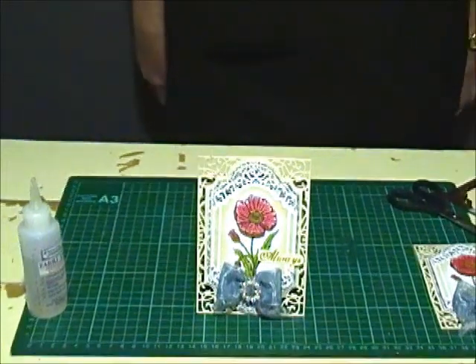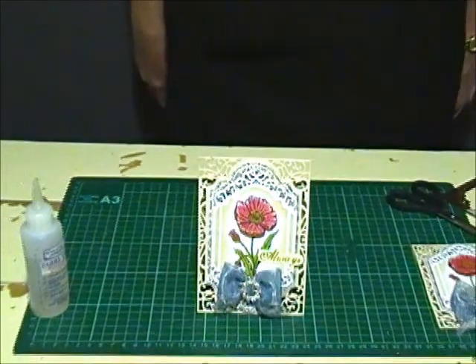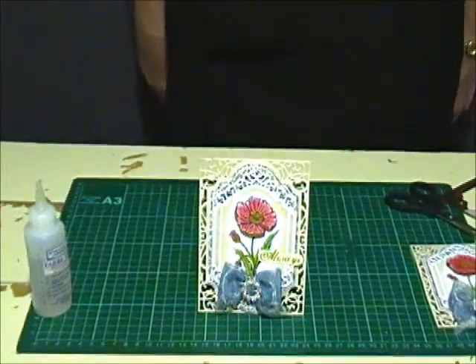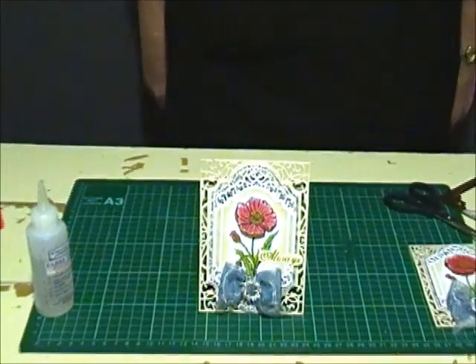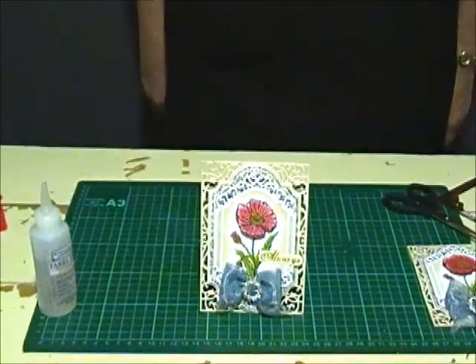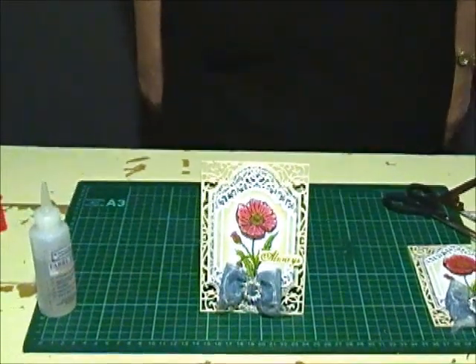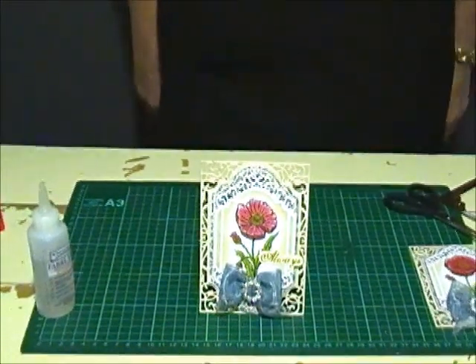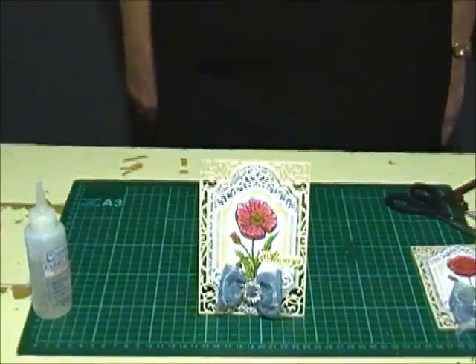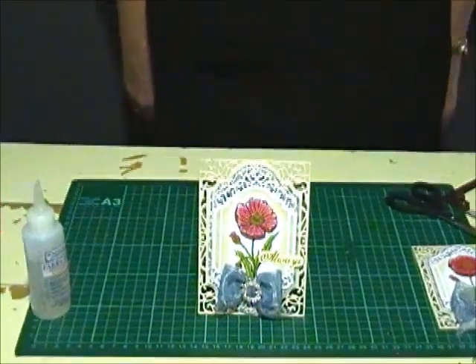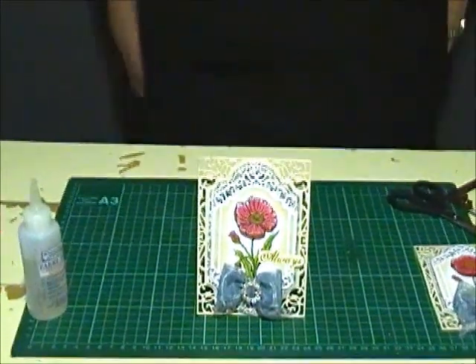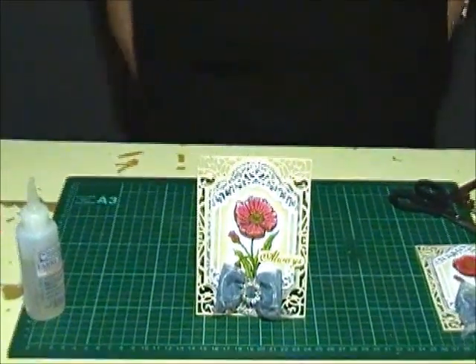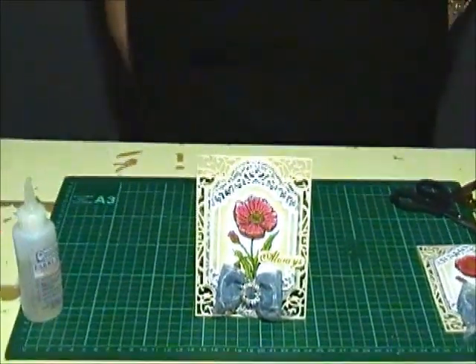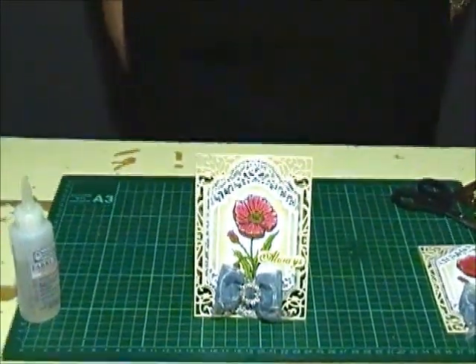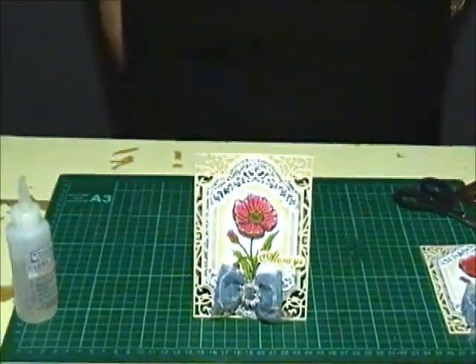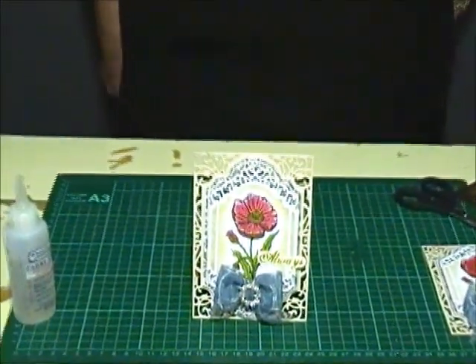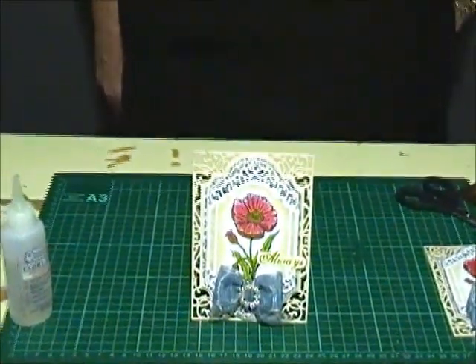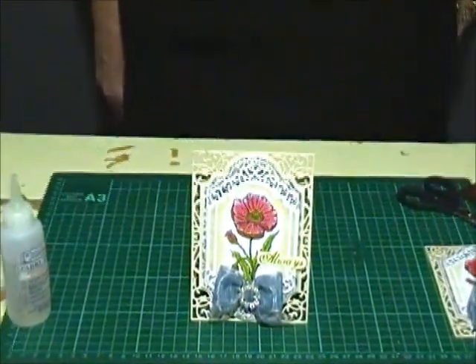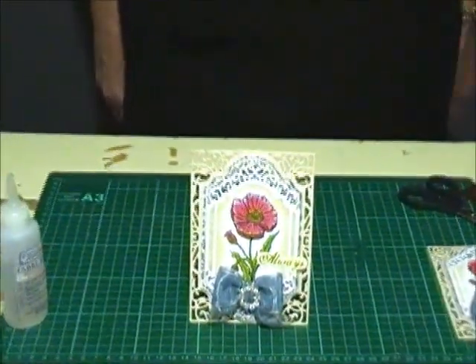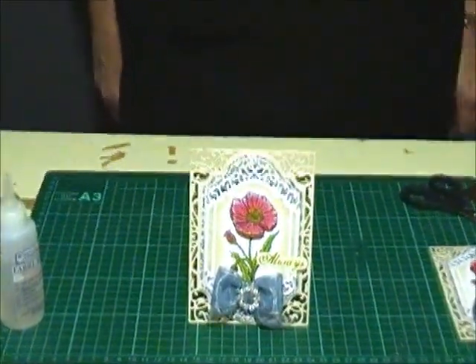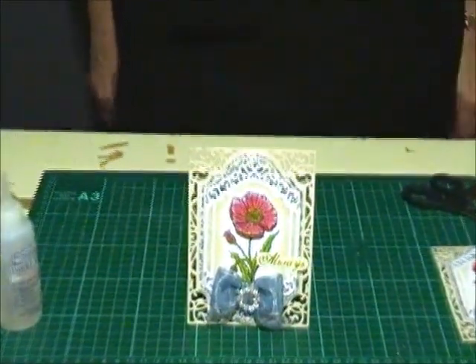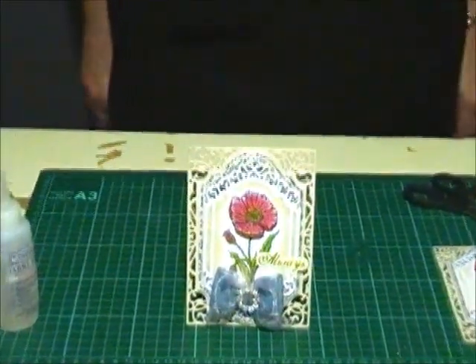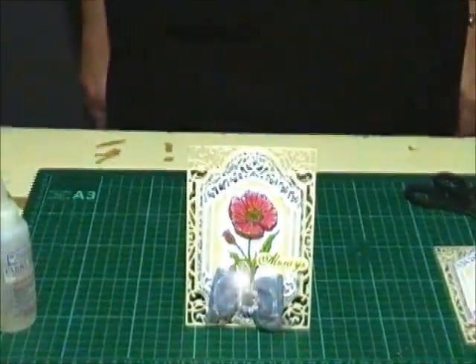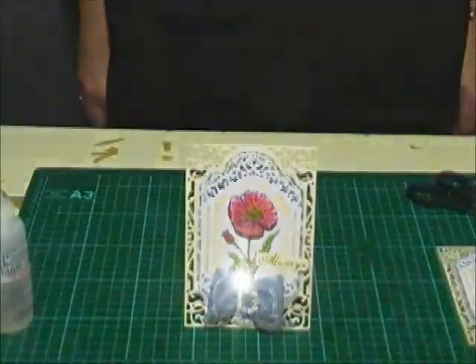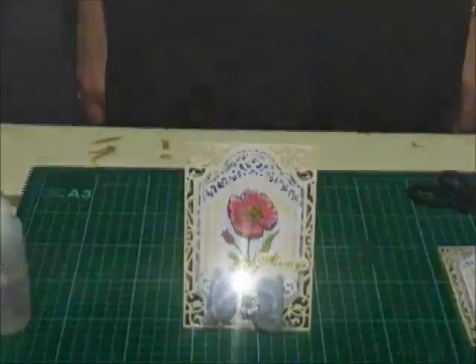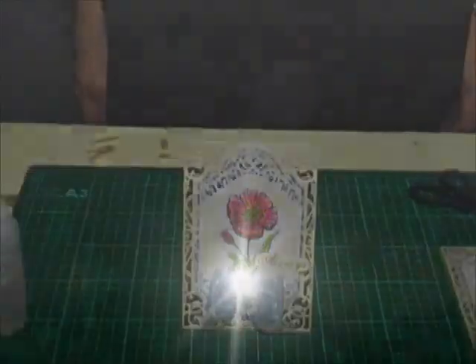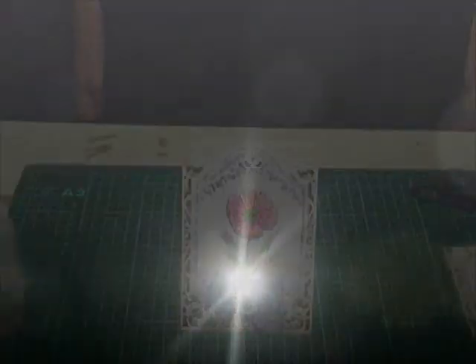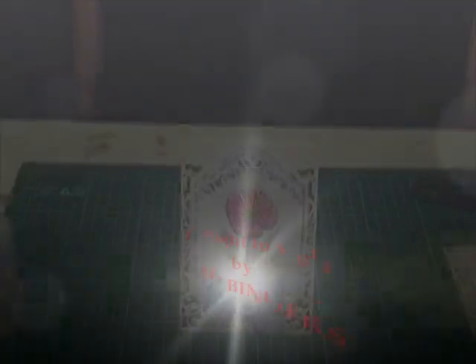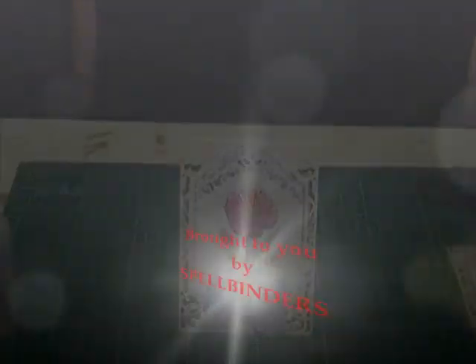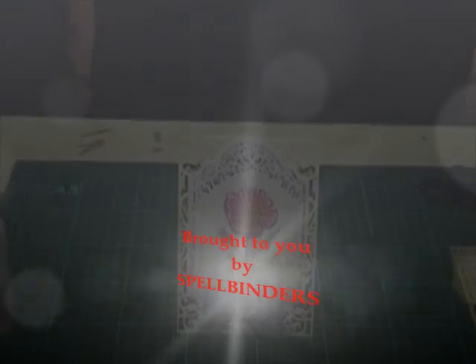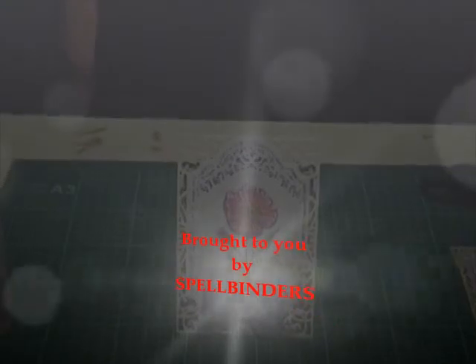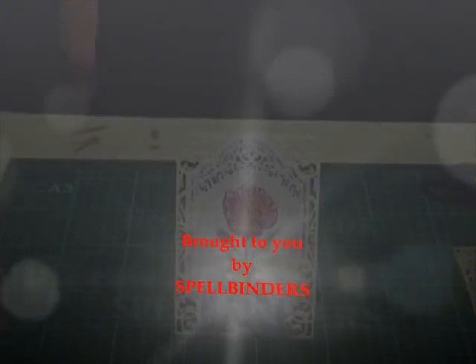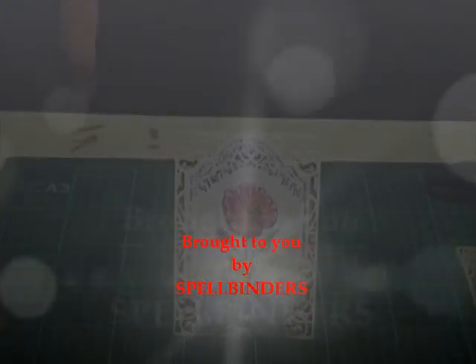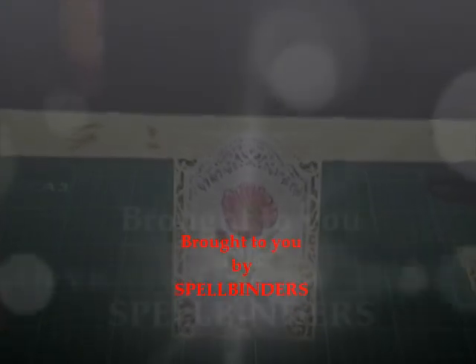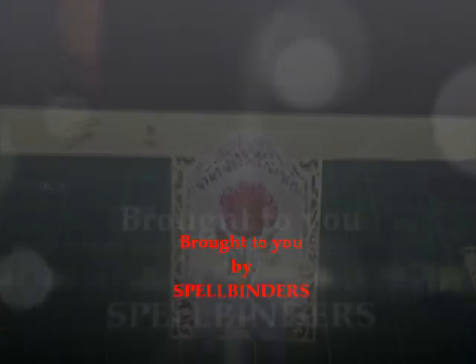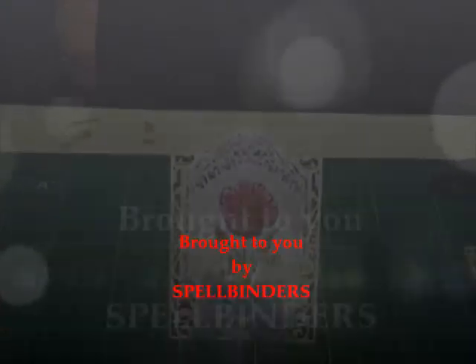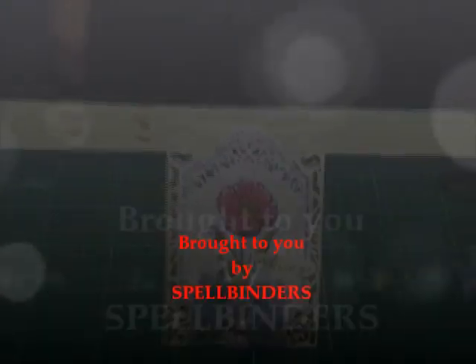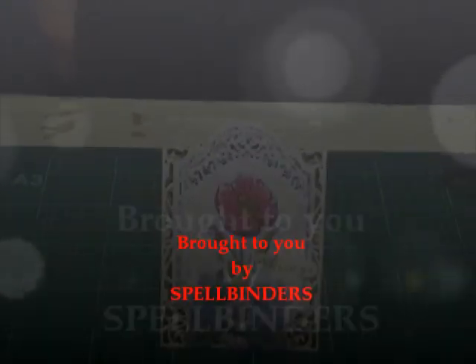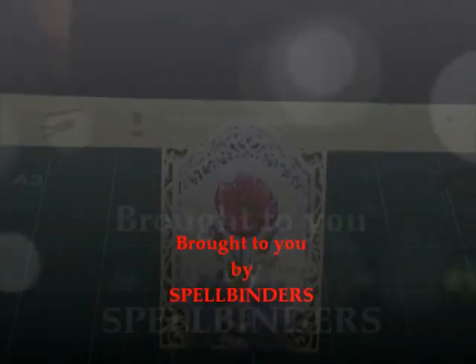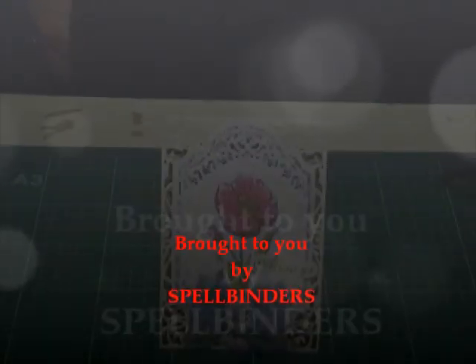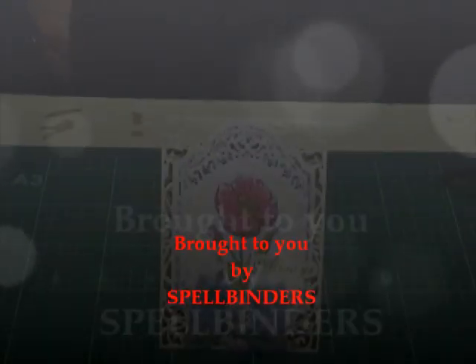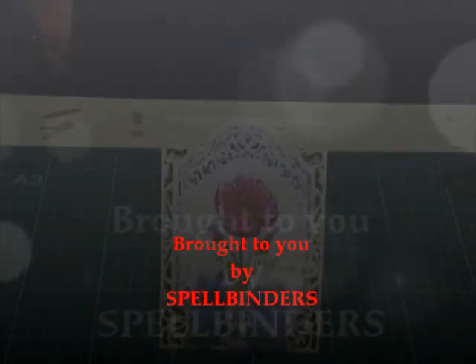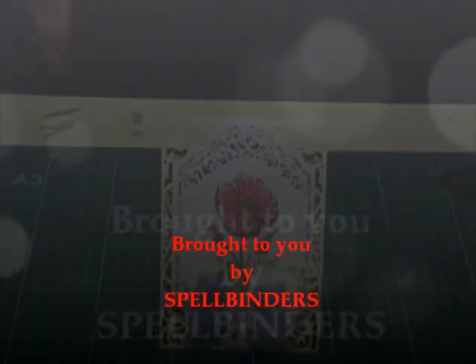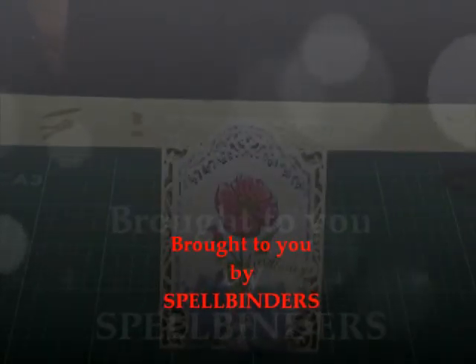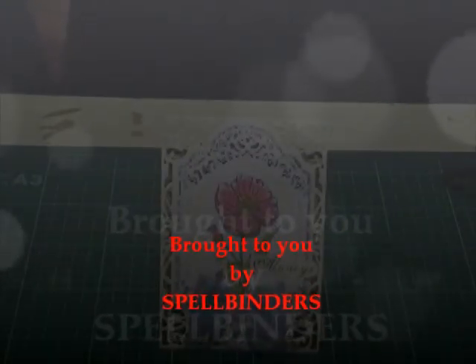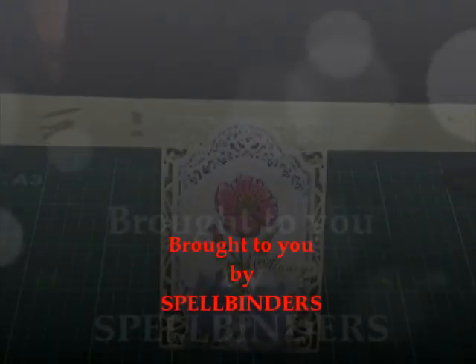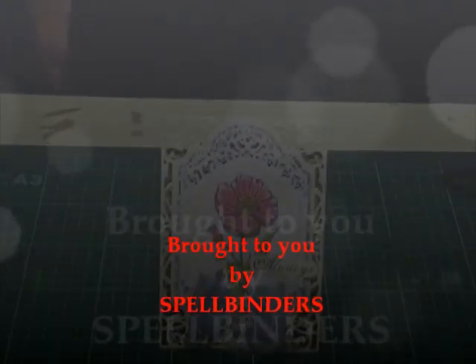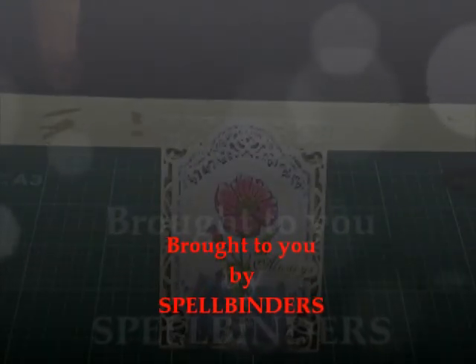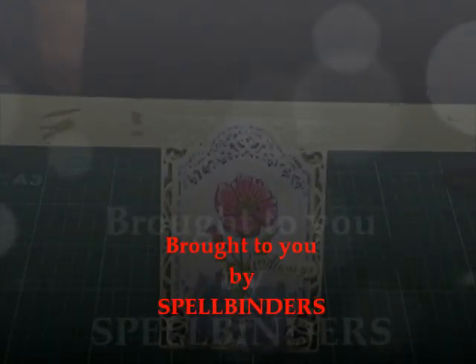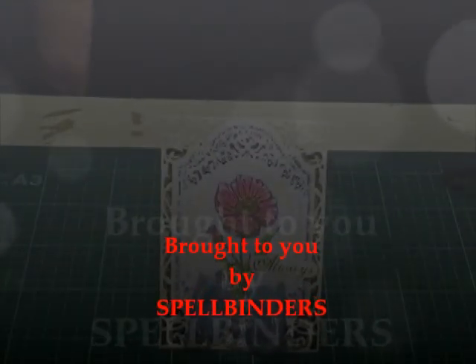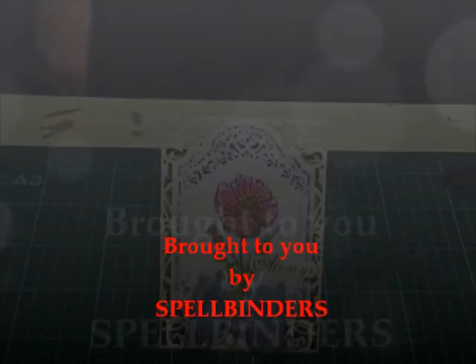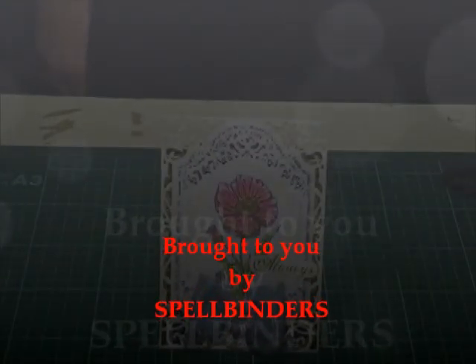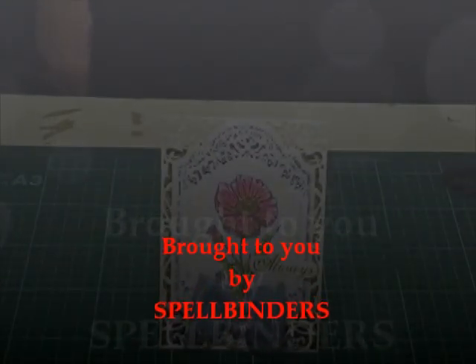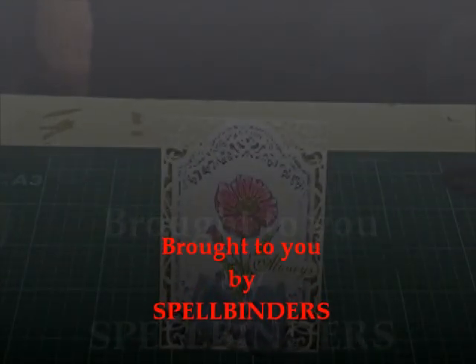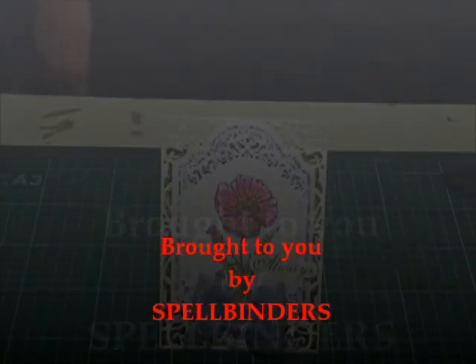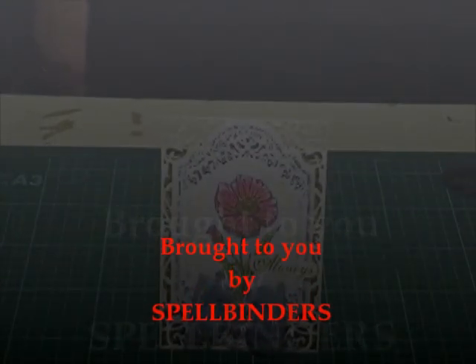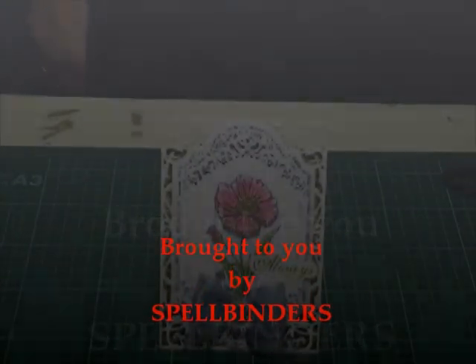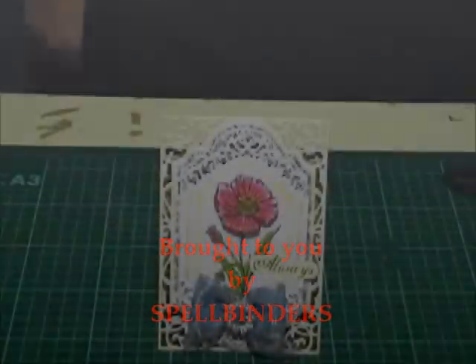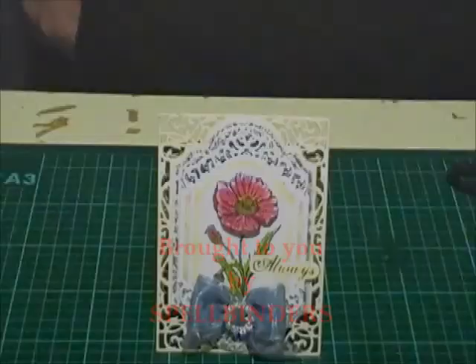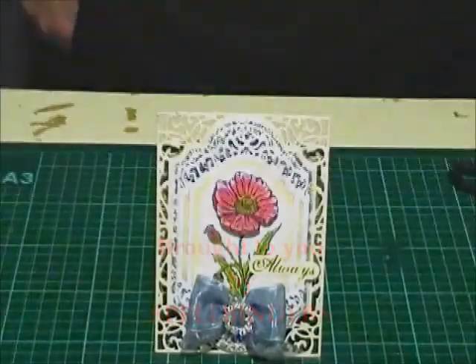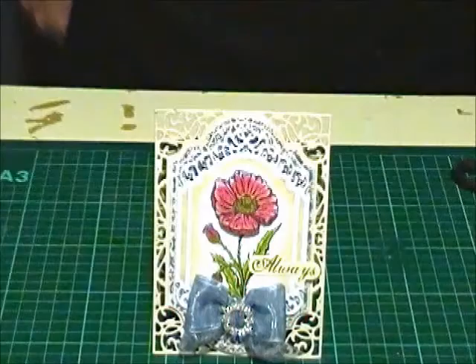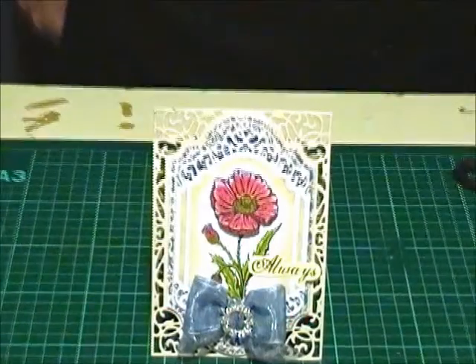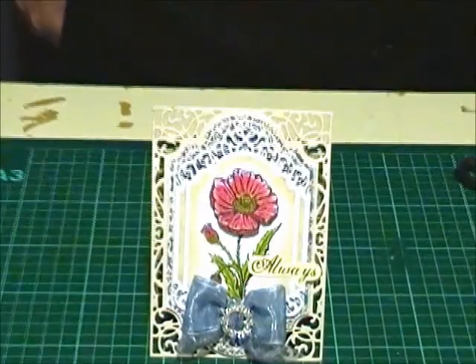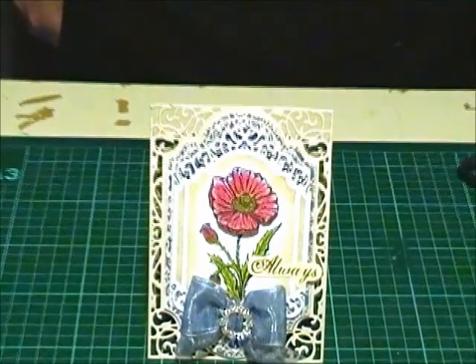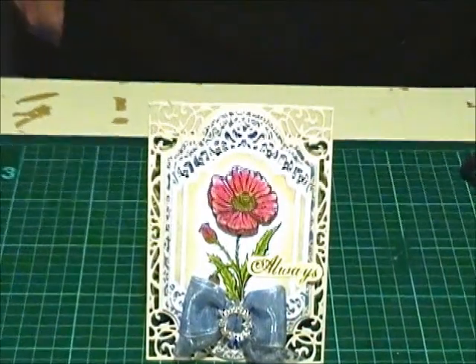Thank you for stopping by today and I hope that you're inspired to use your dies for every occasion. Thank you.